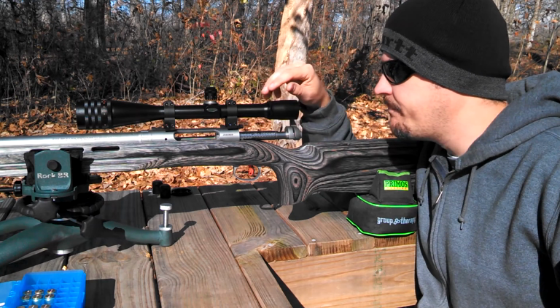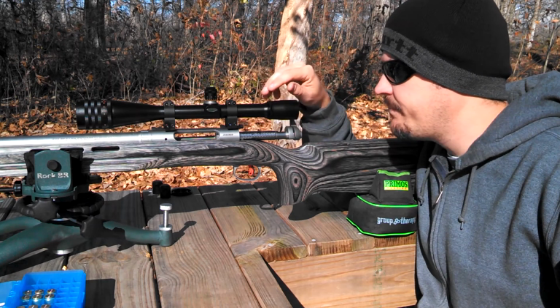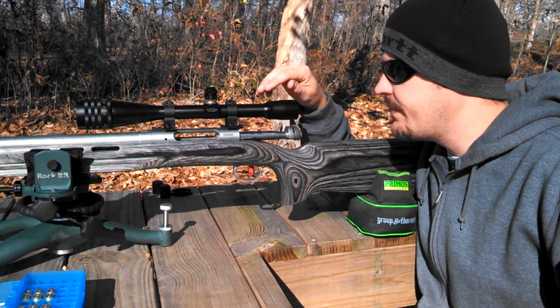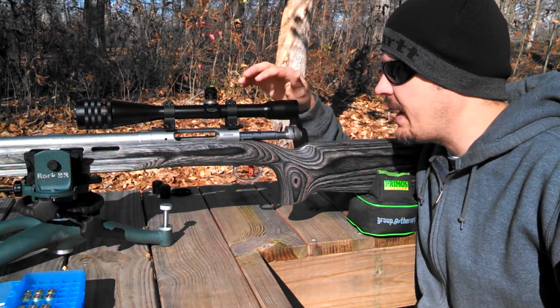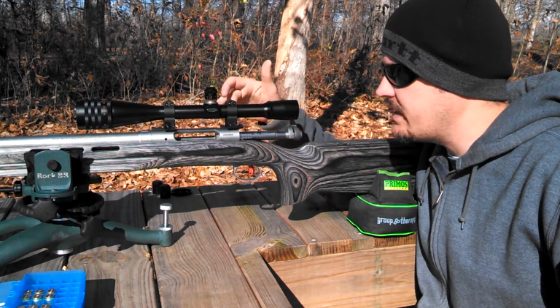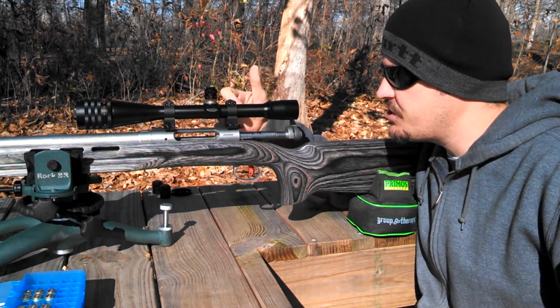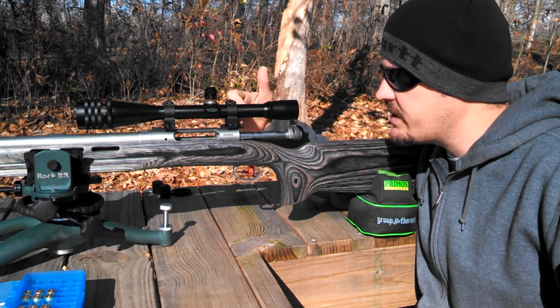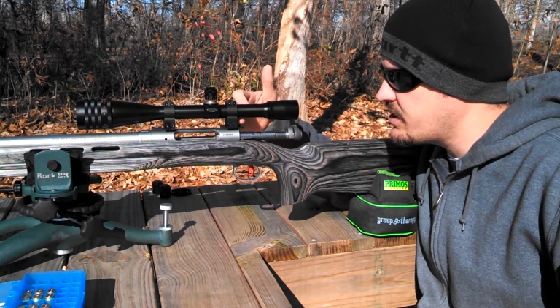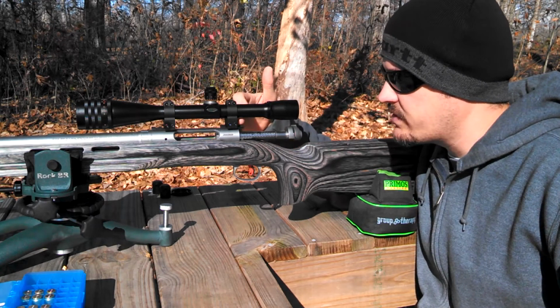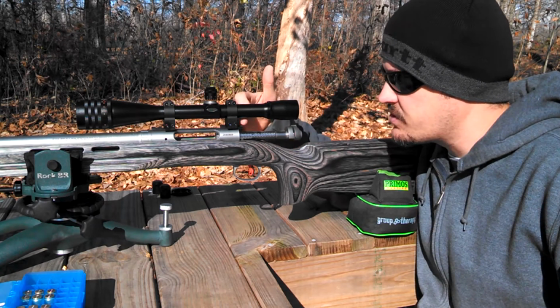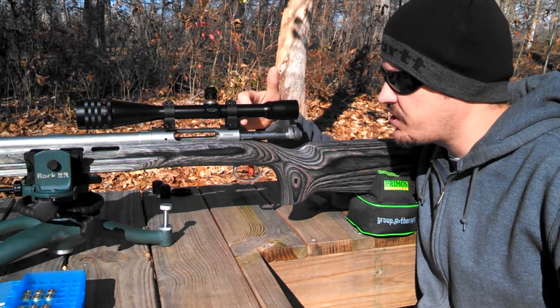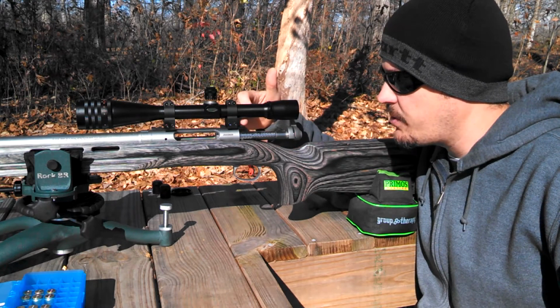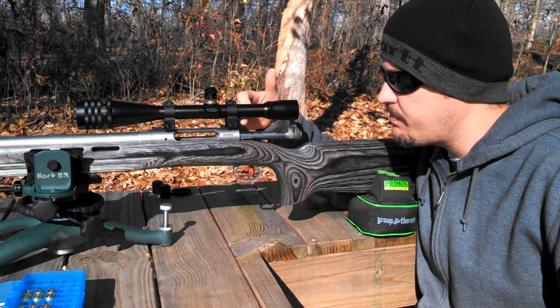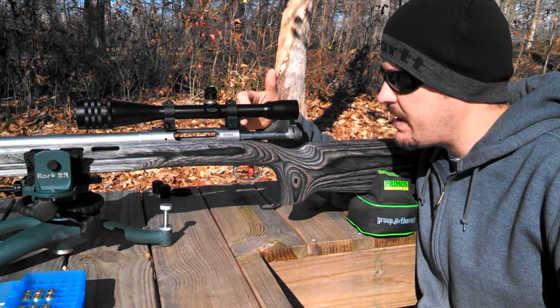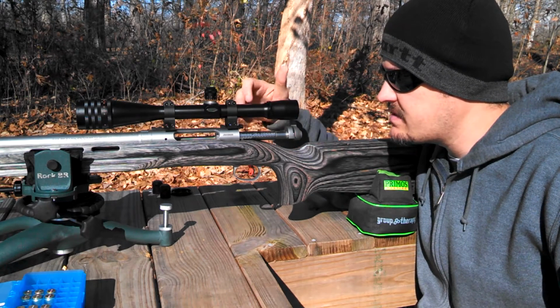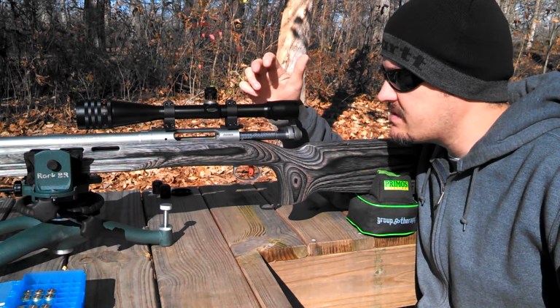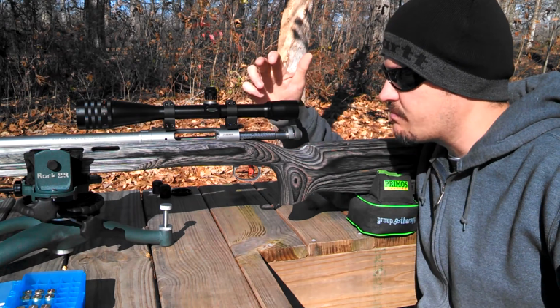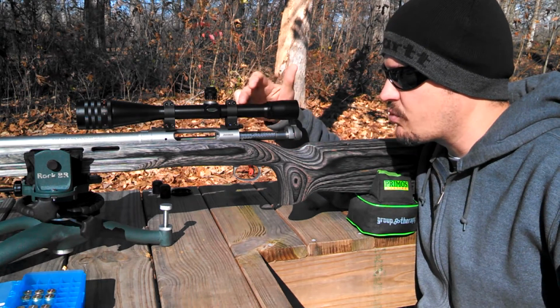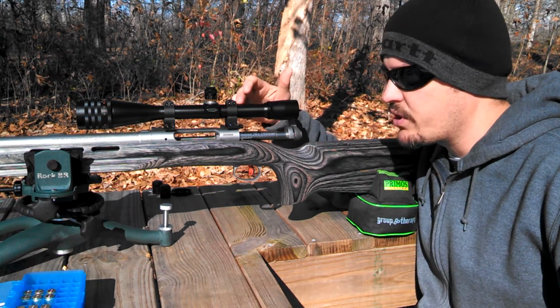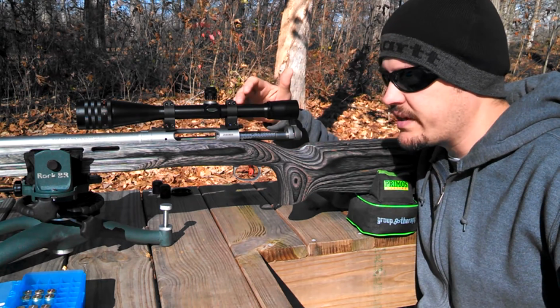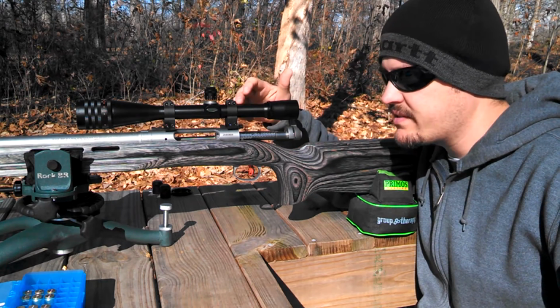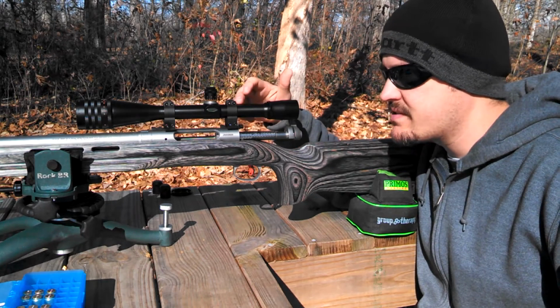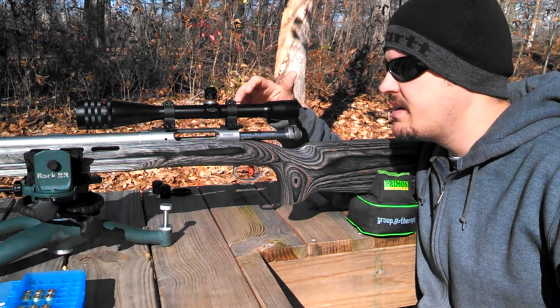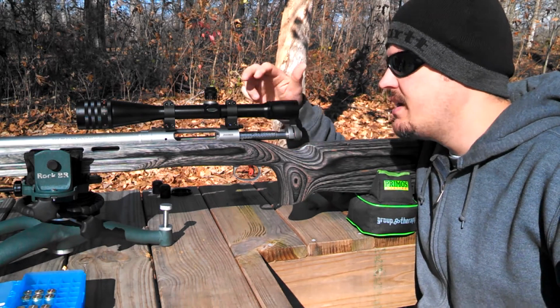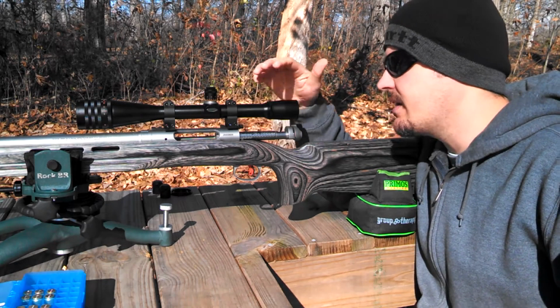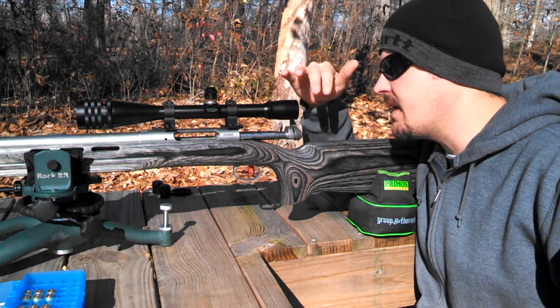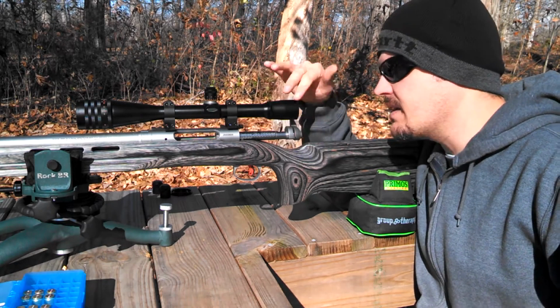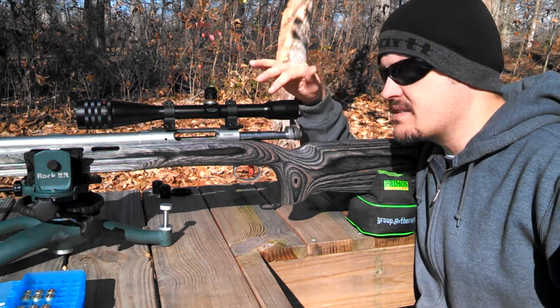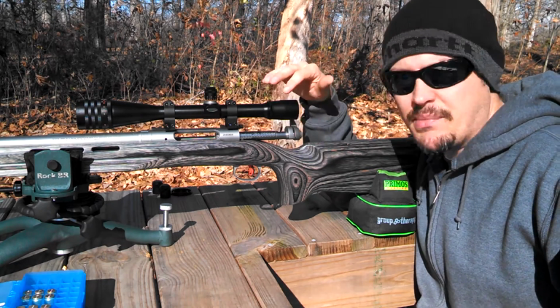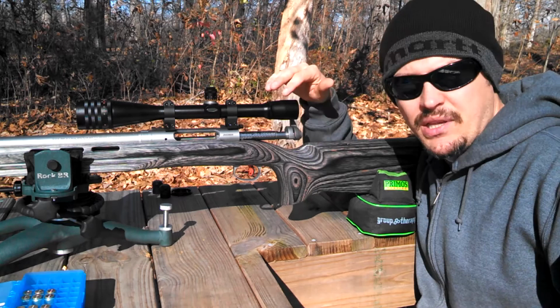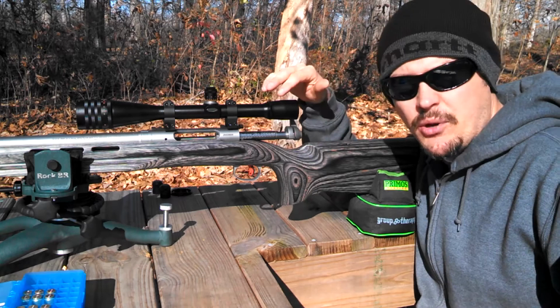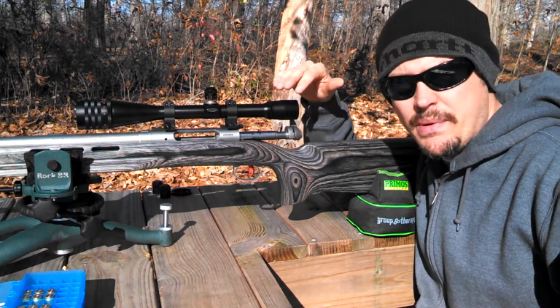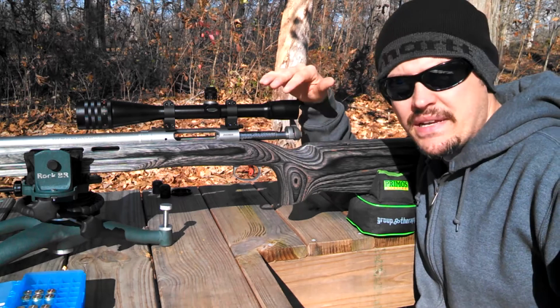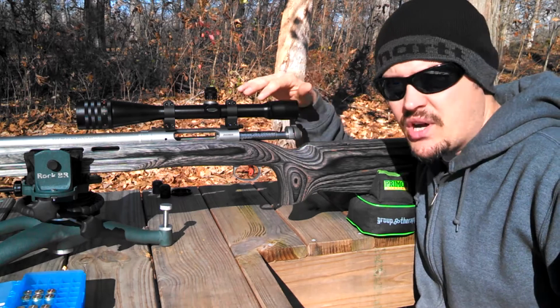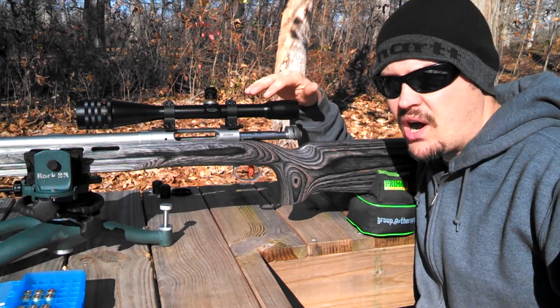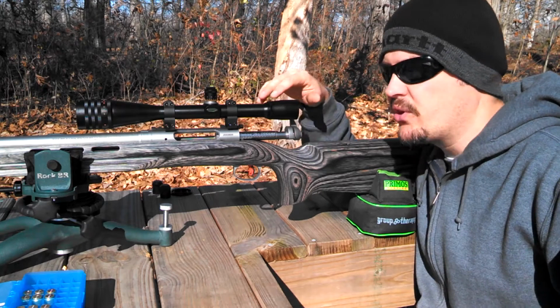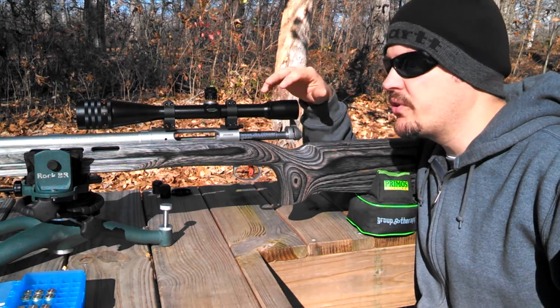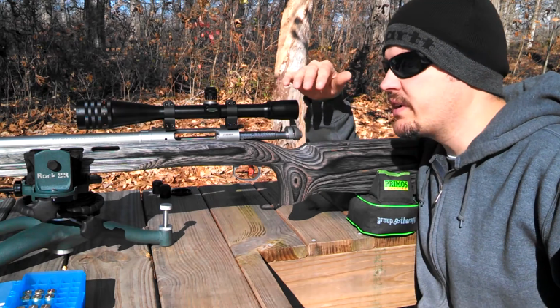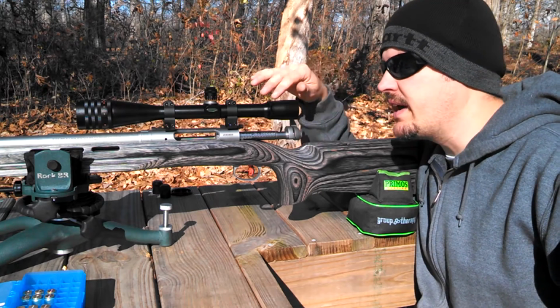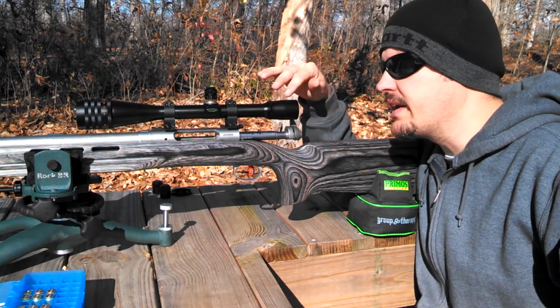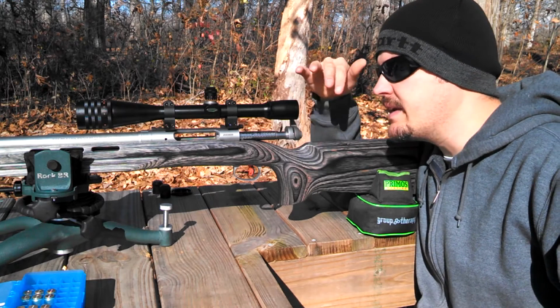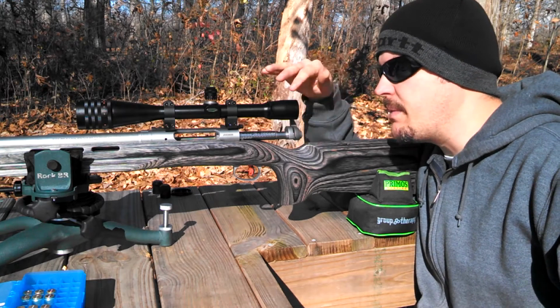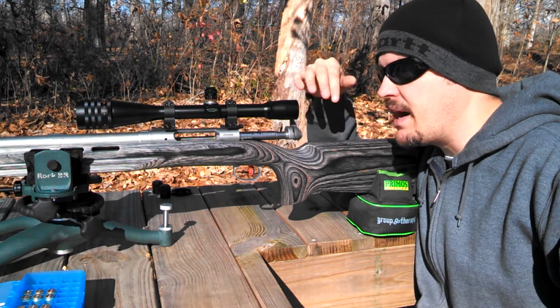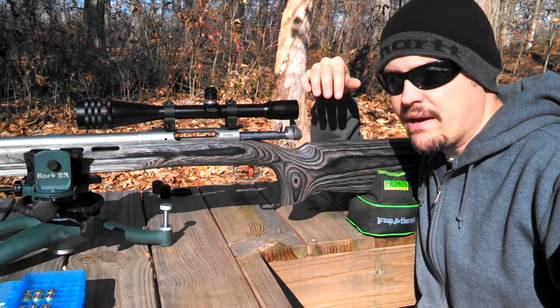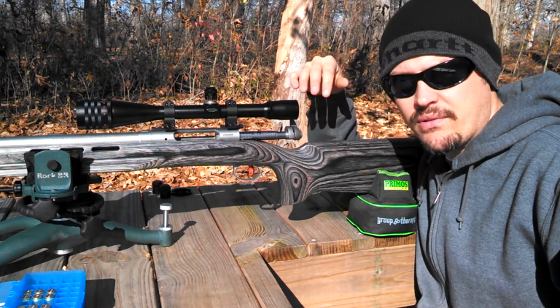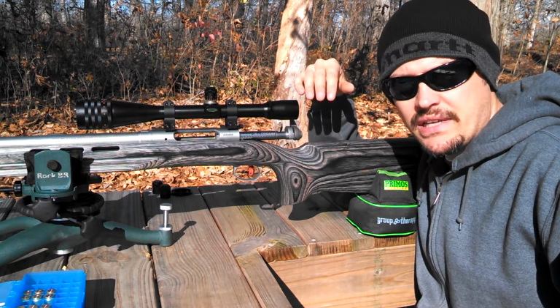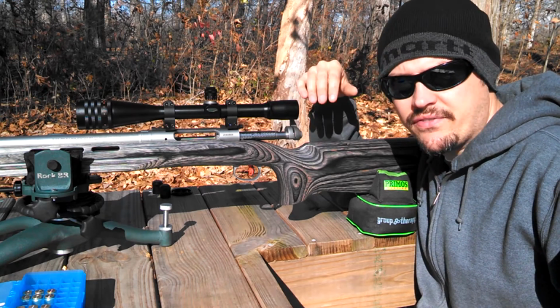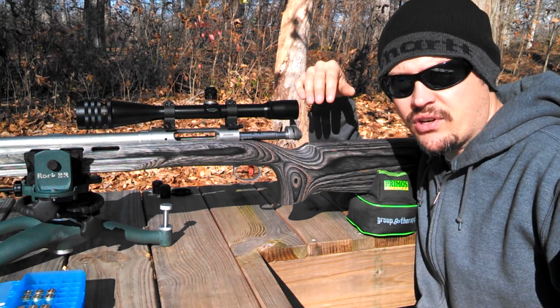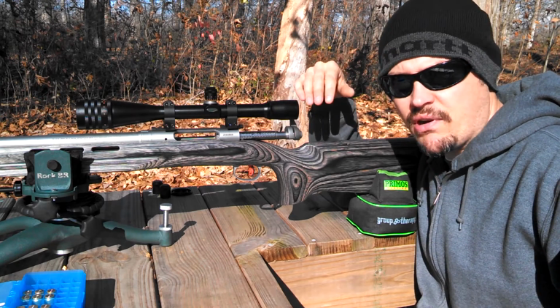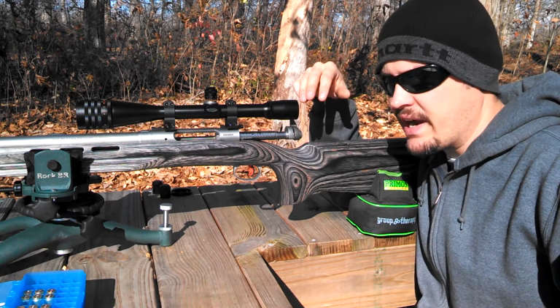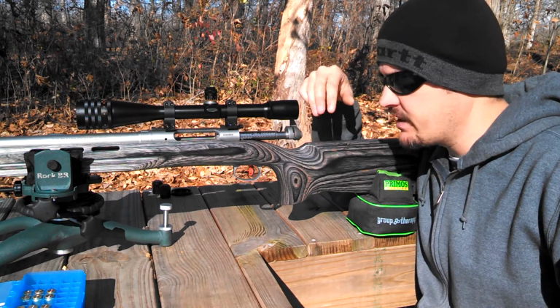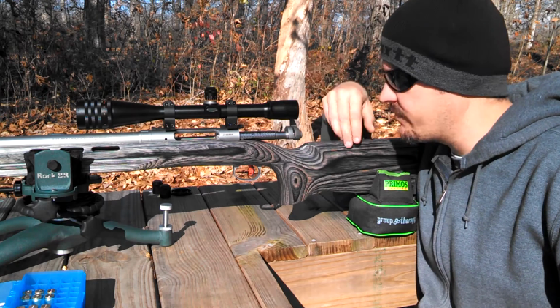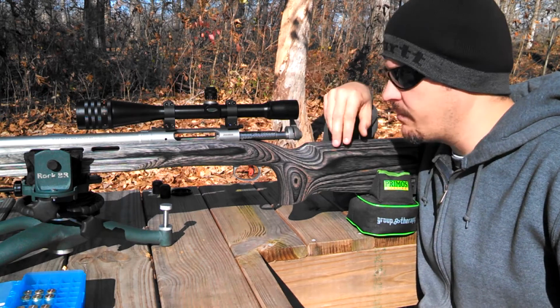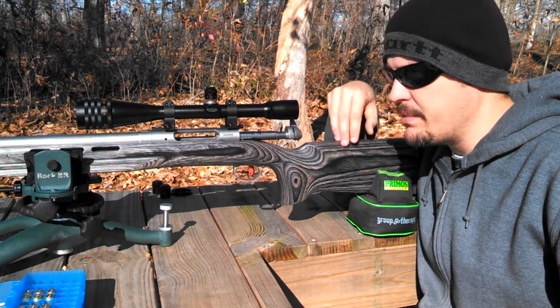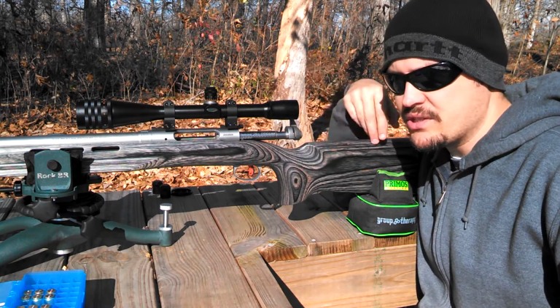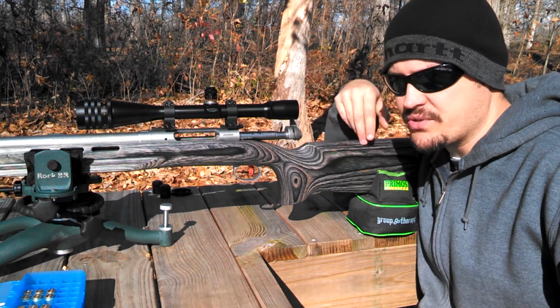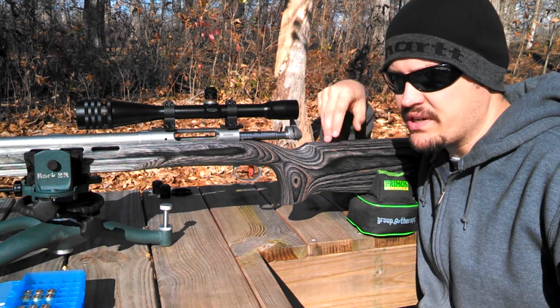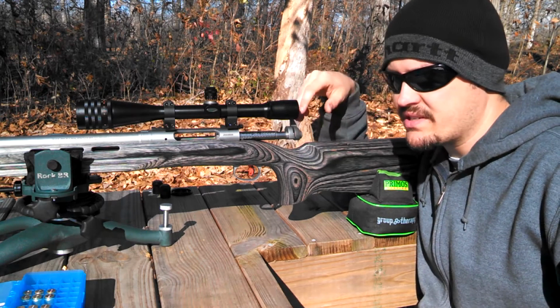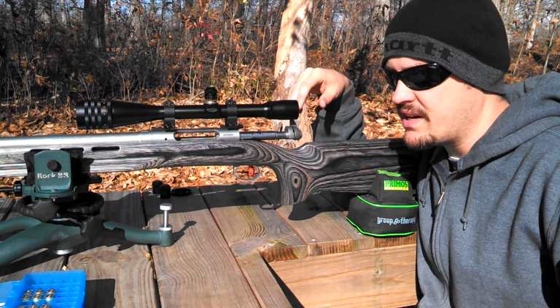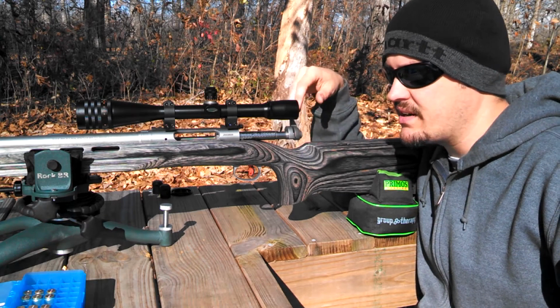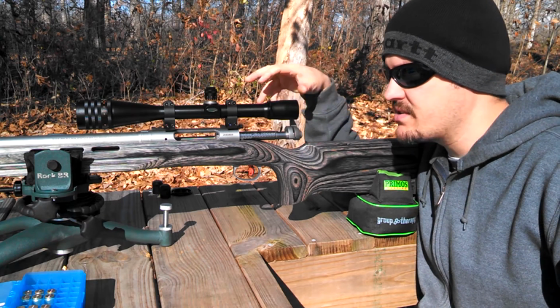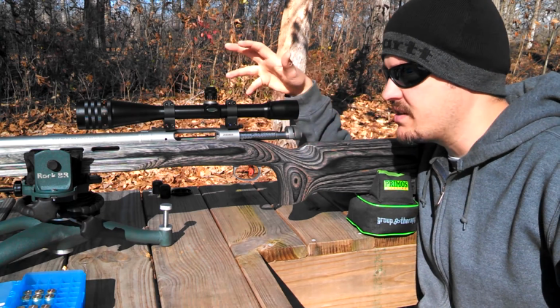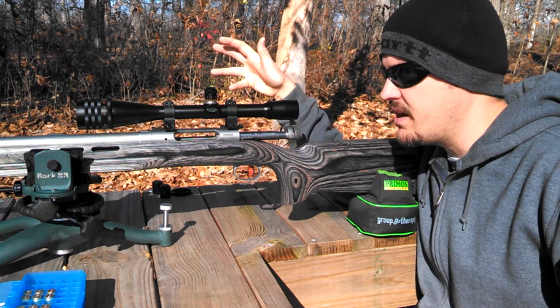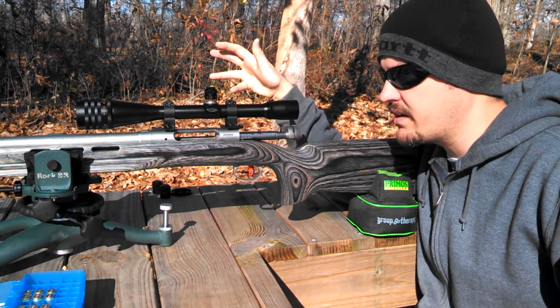I had to change out the scope bases and rings — got some a little bit taller to get my eye relief correct for the bench rest style stock.